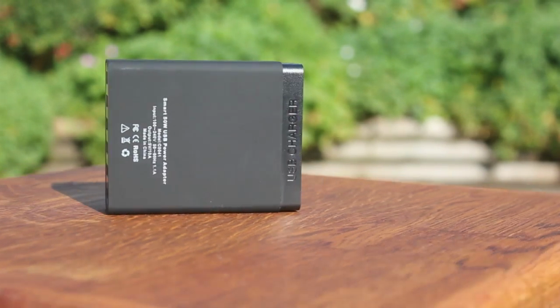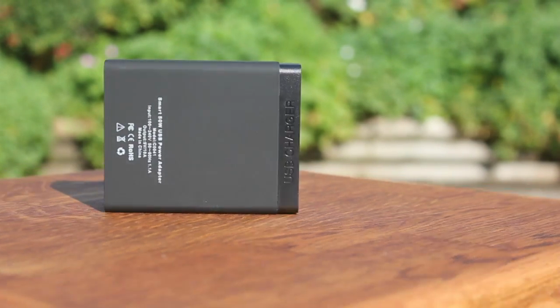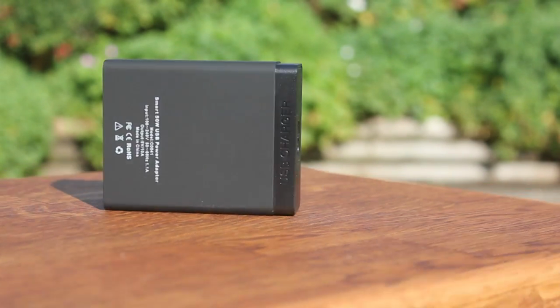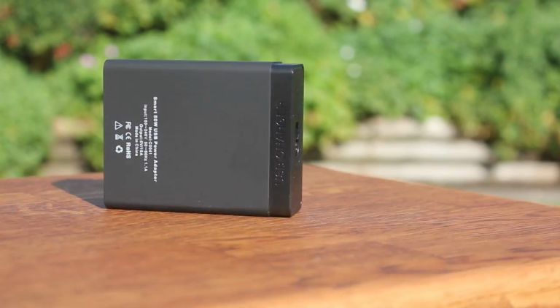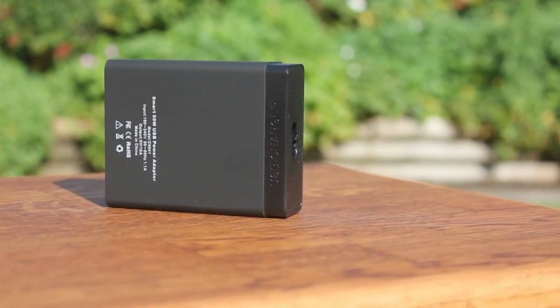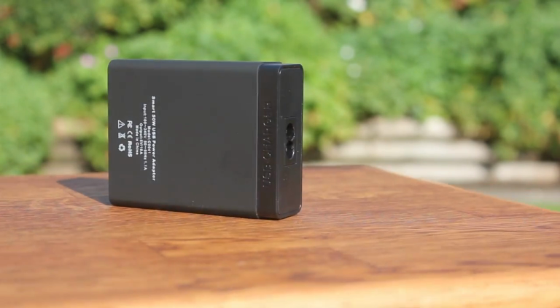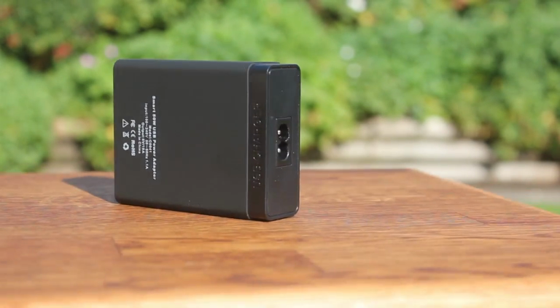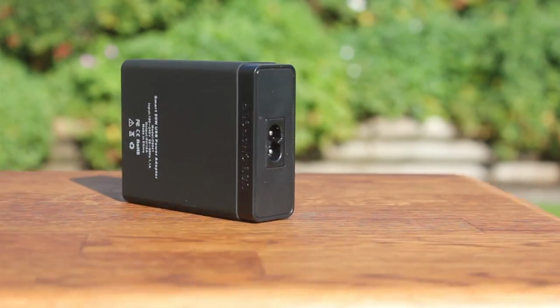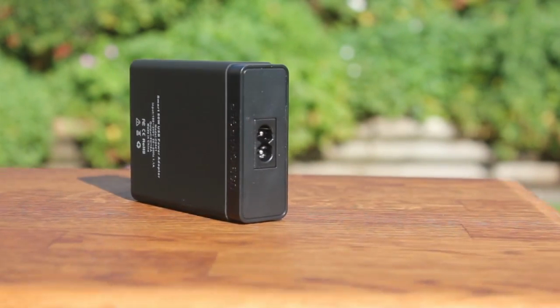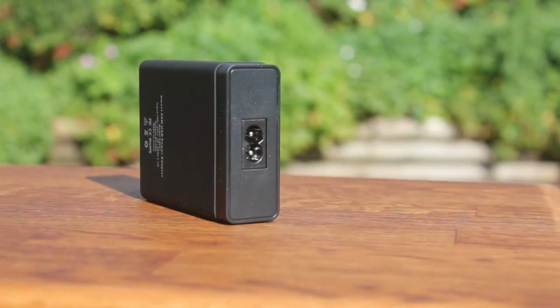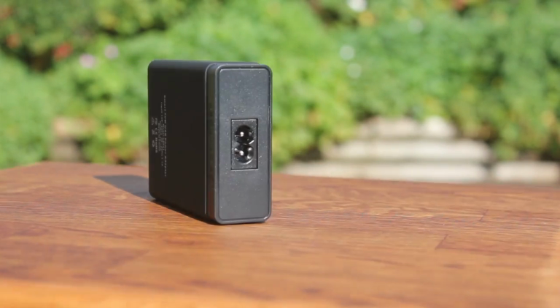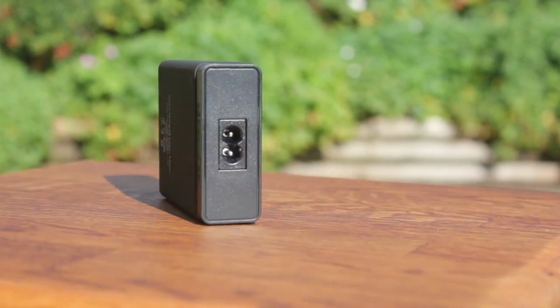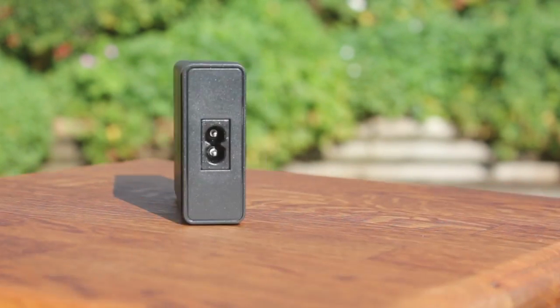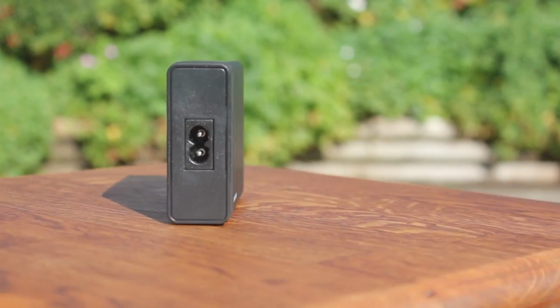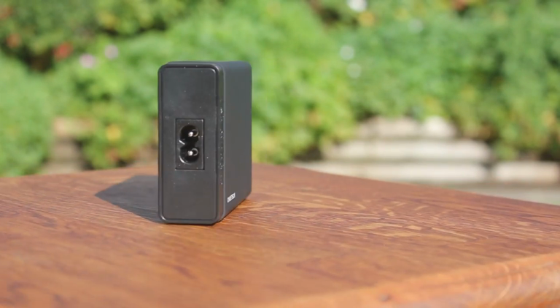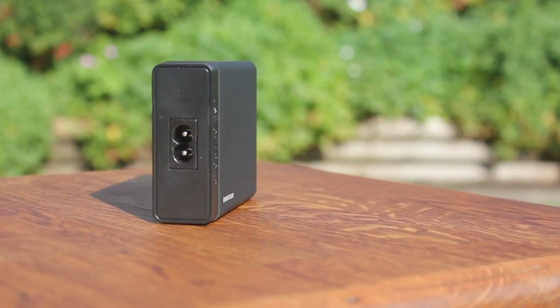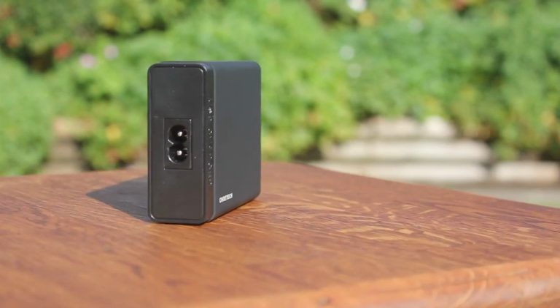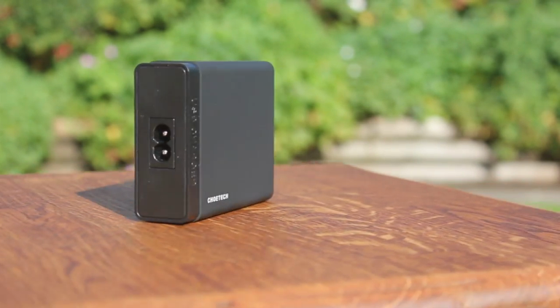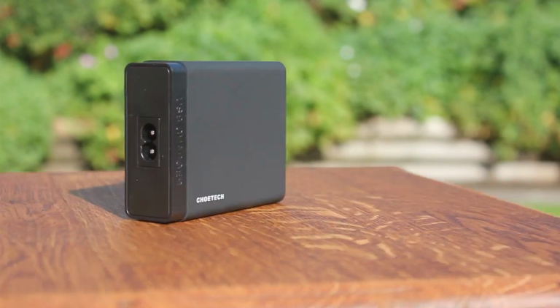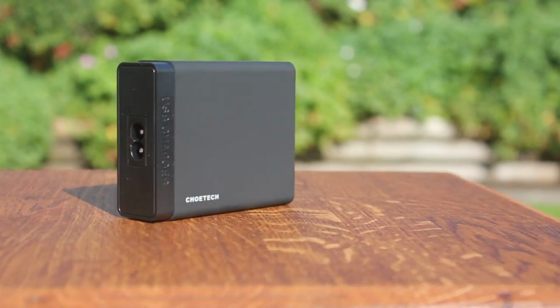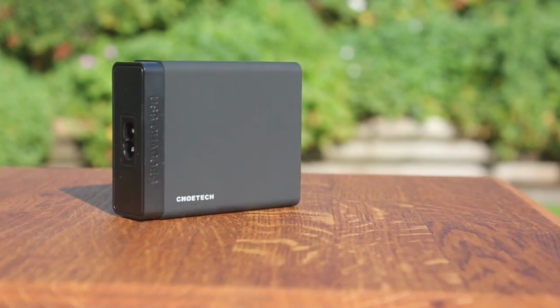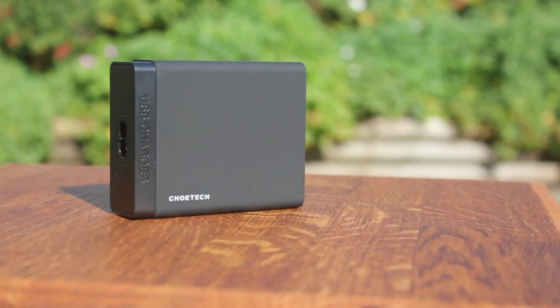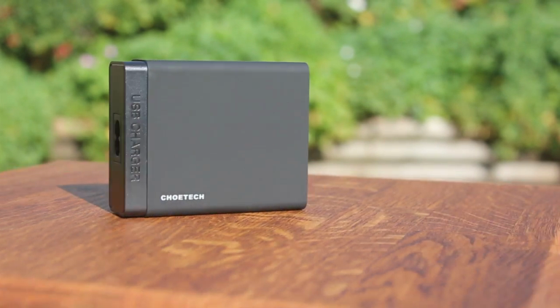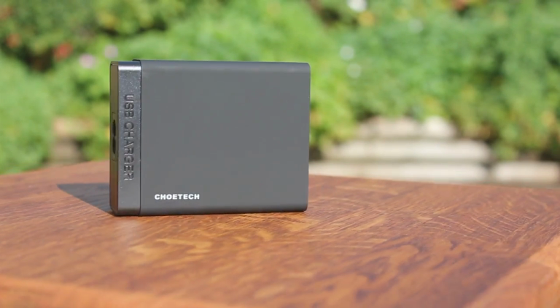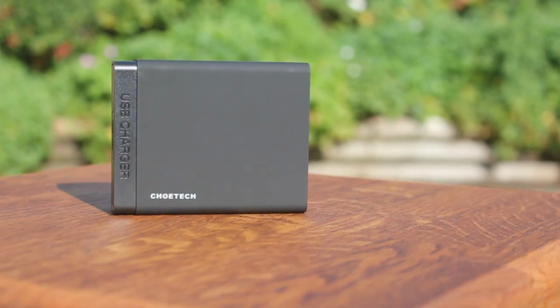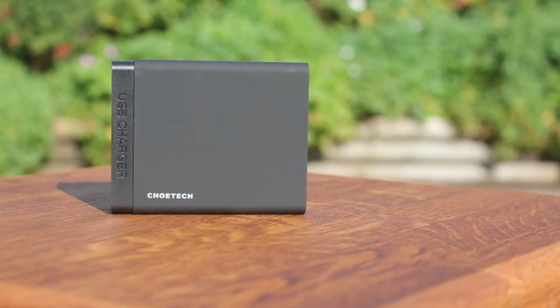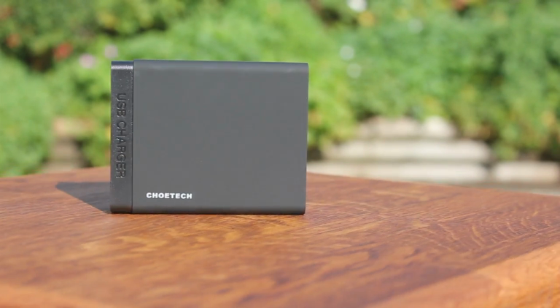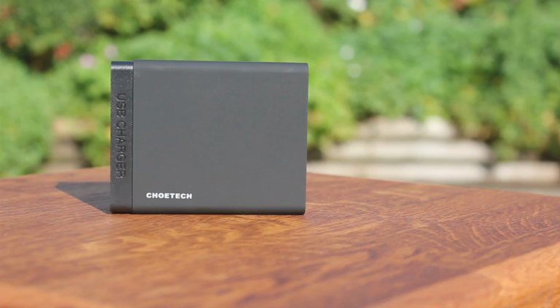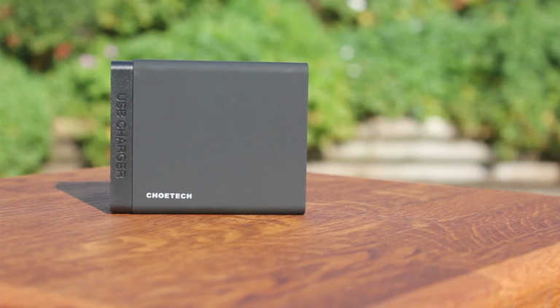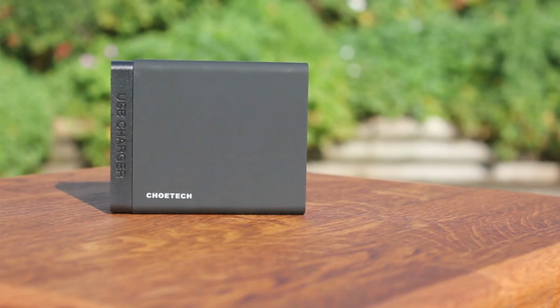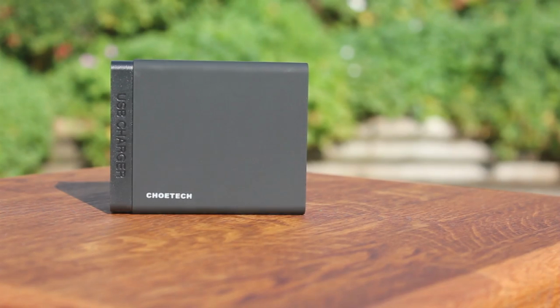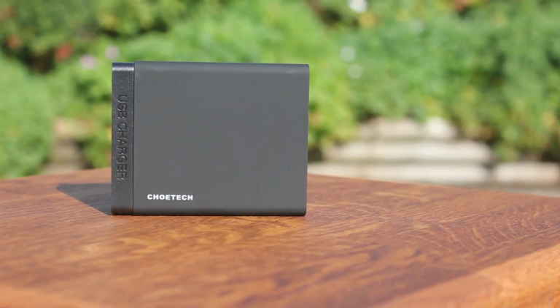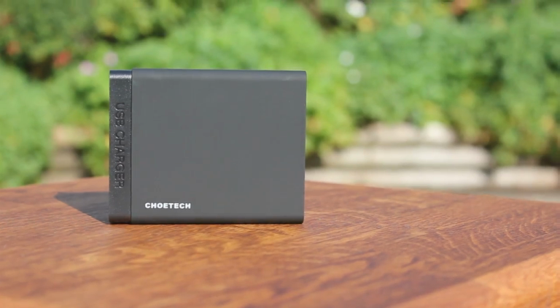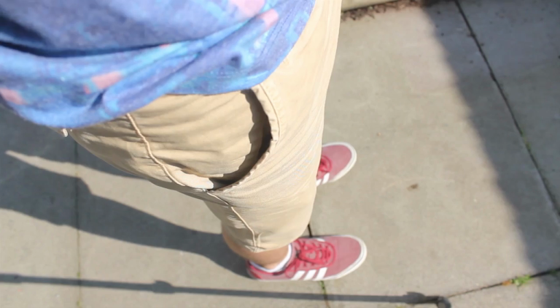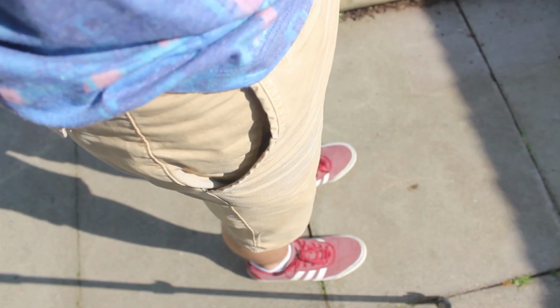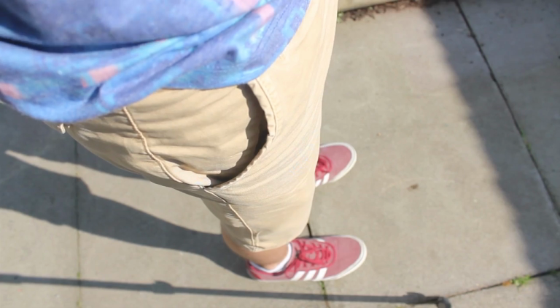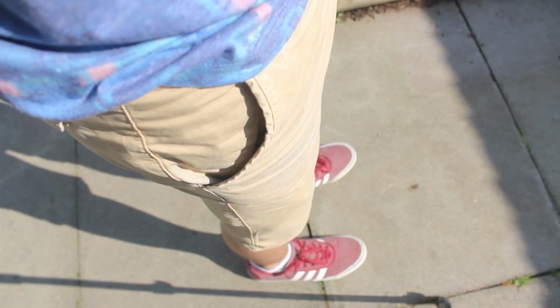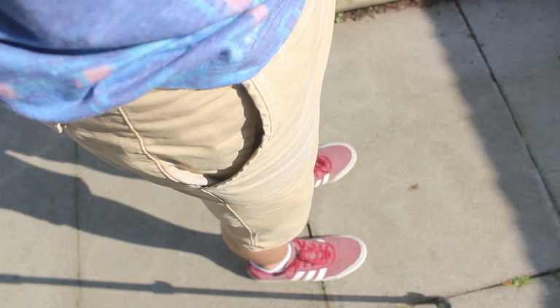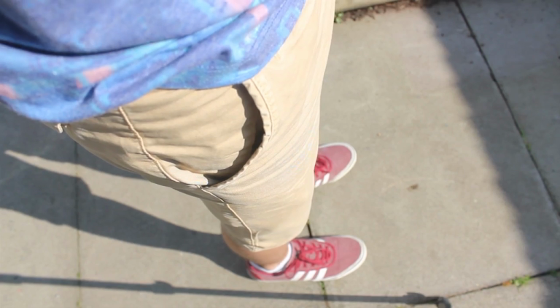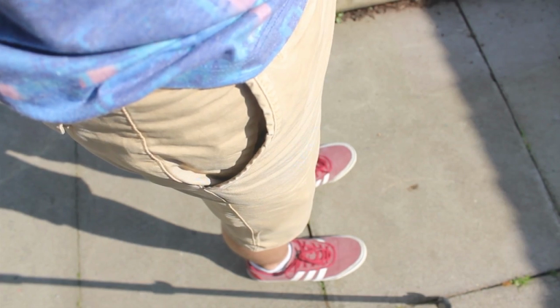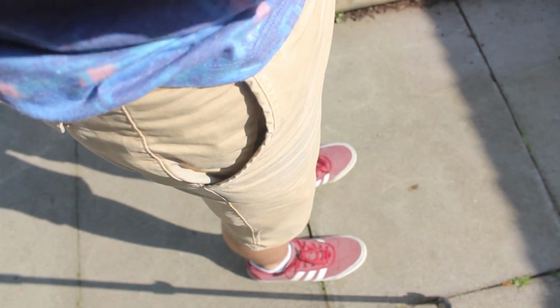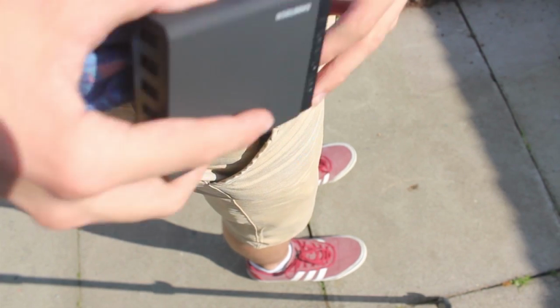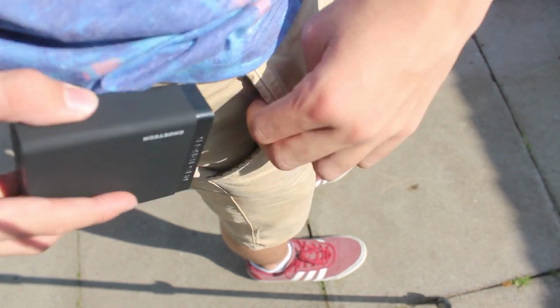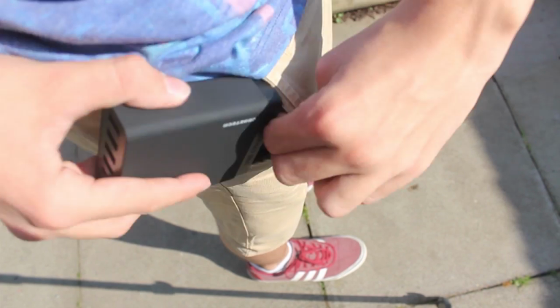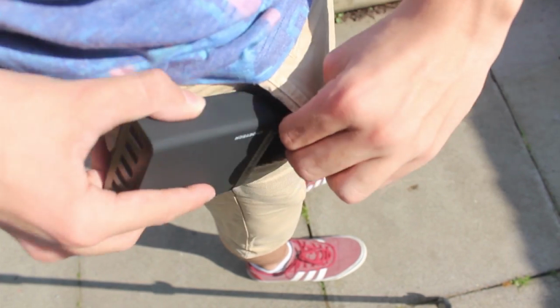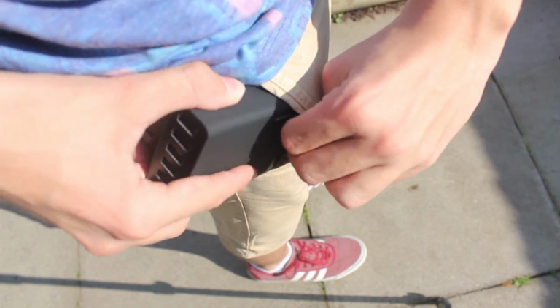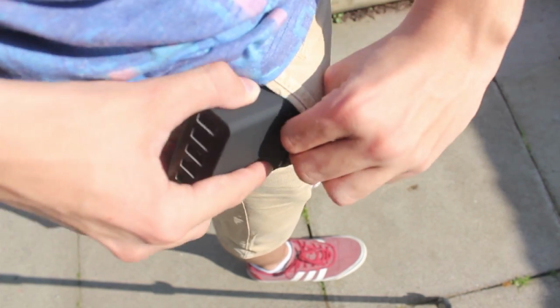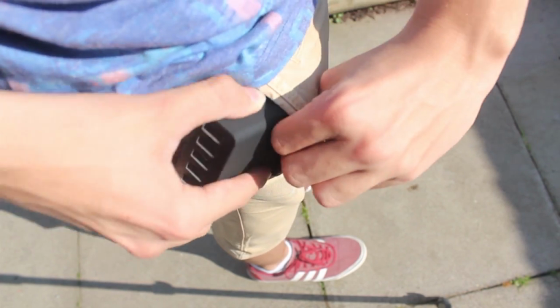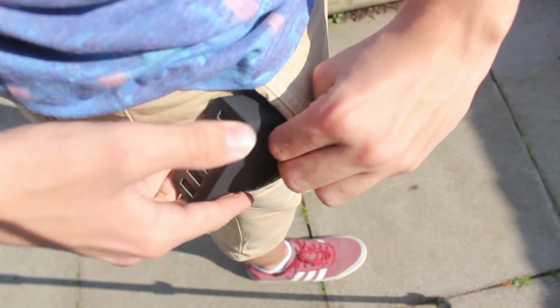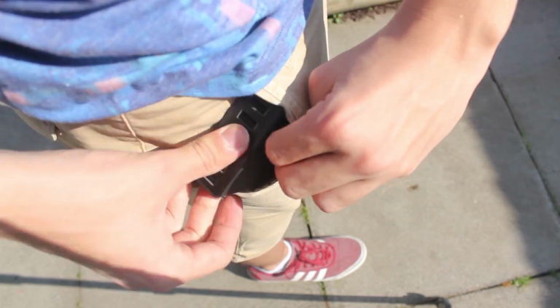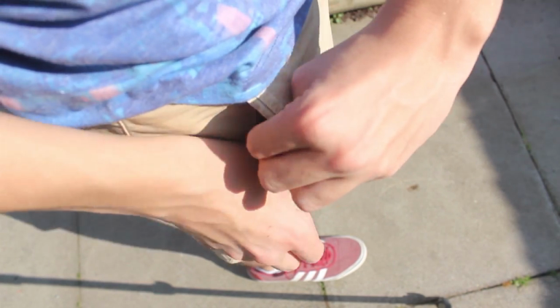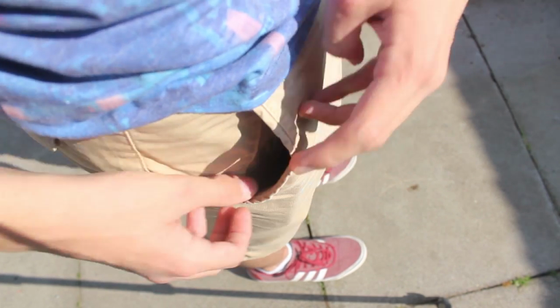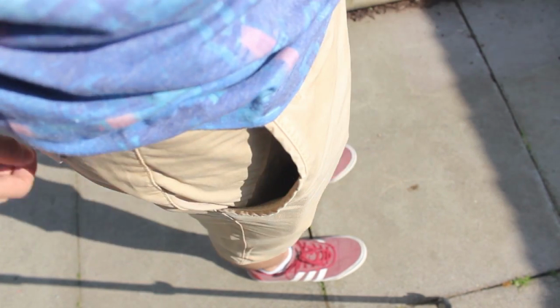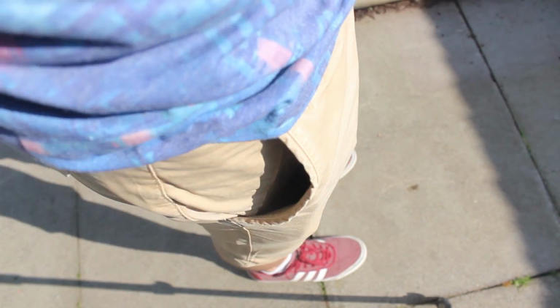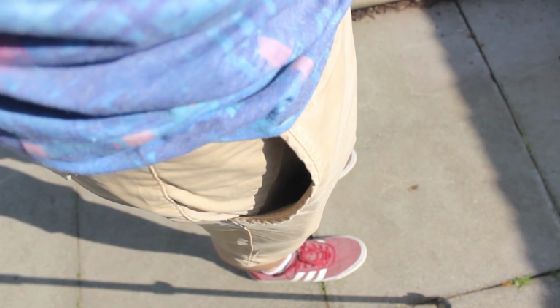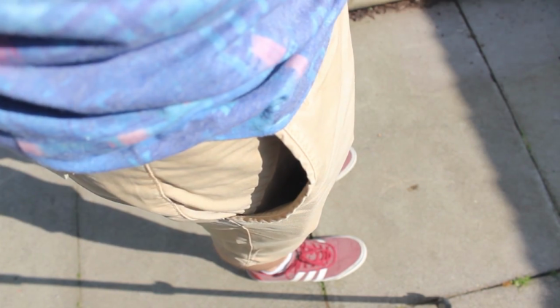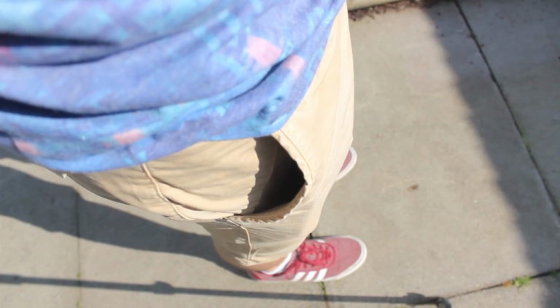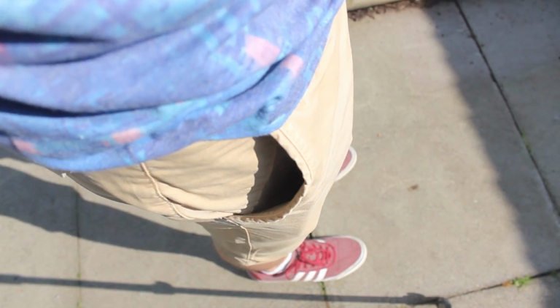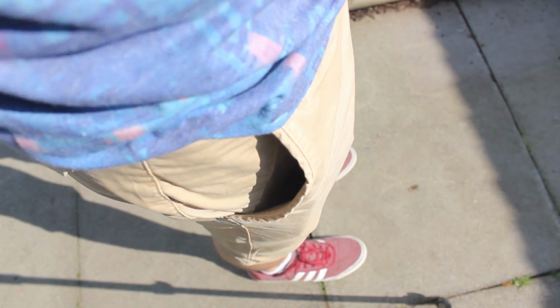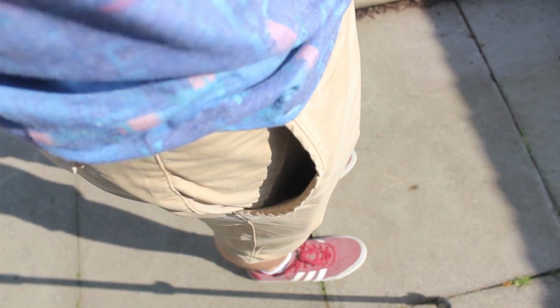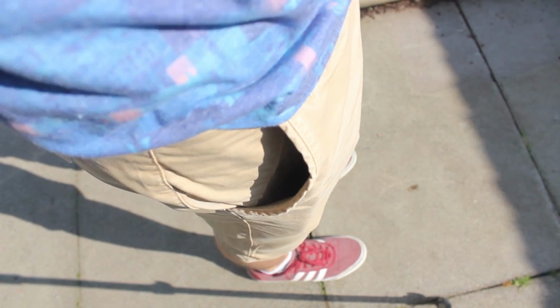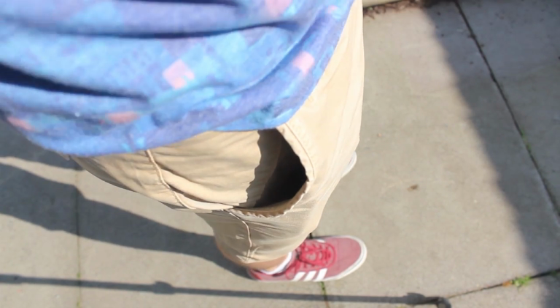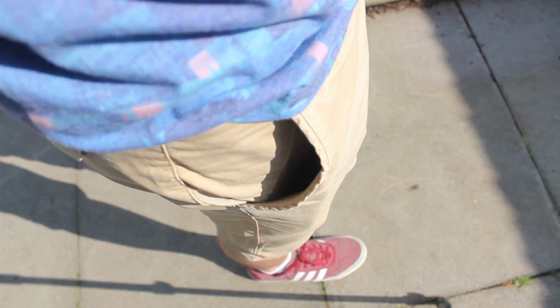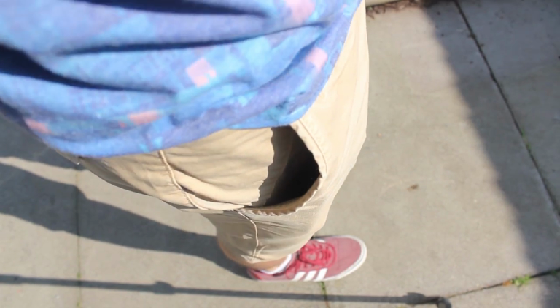Today I'm going to be comparing three USB charging stations which are from Innatech, Ravpower, and Koei Tech. So first of all, let's take a look at the packaging.